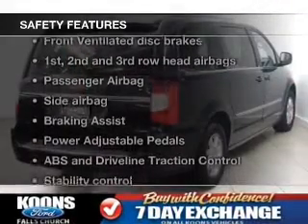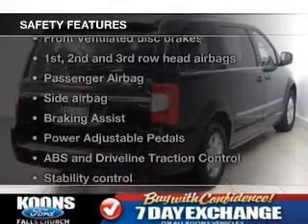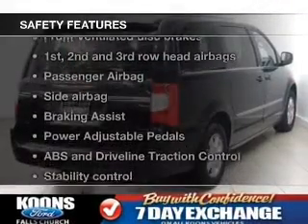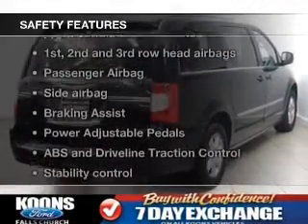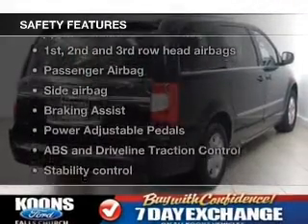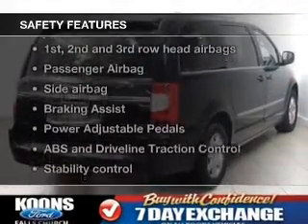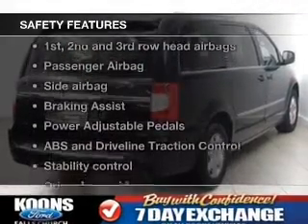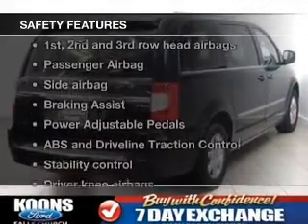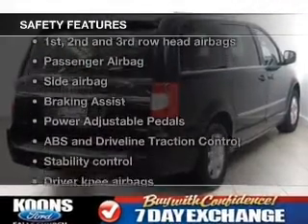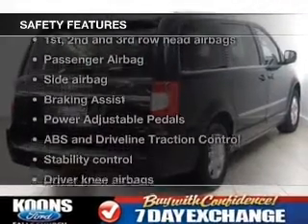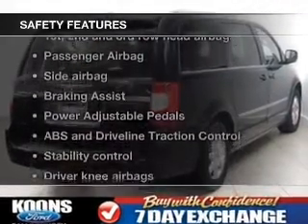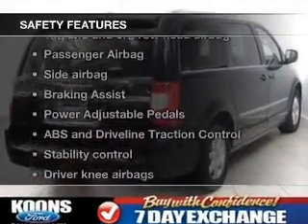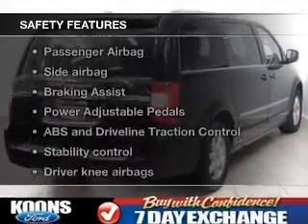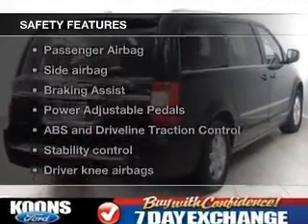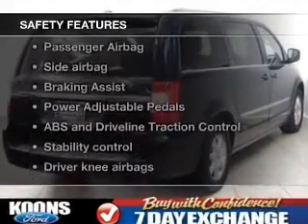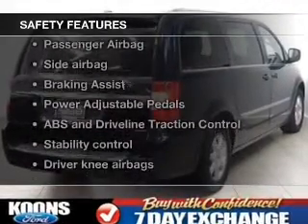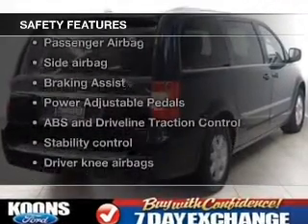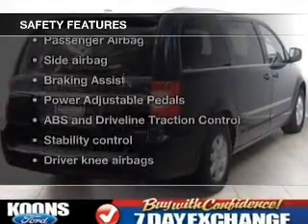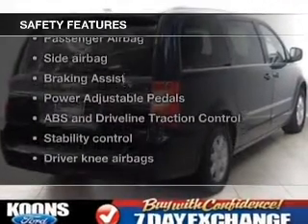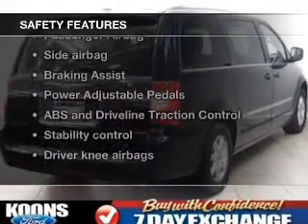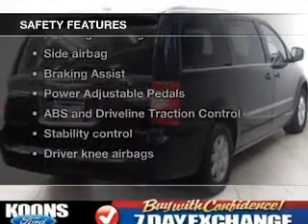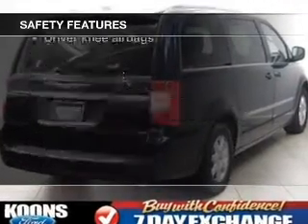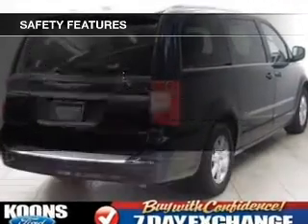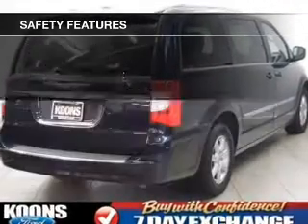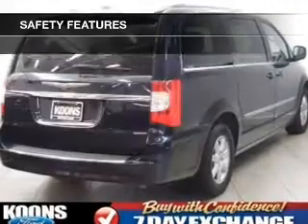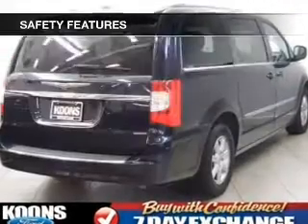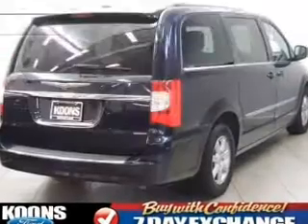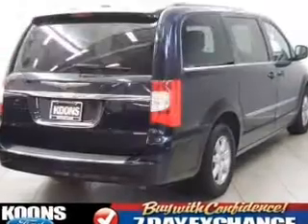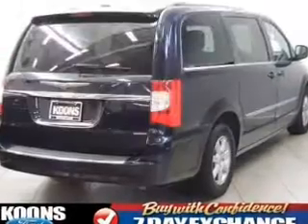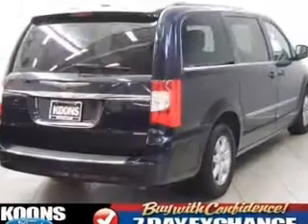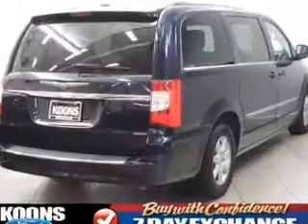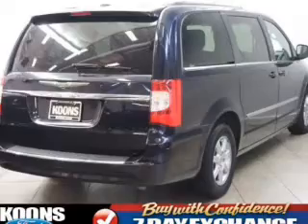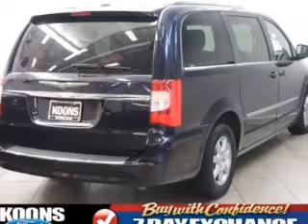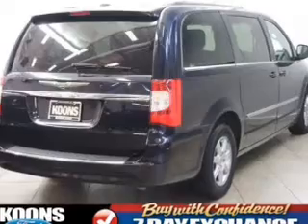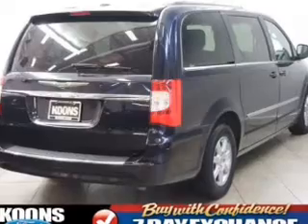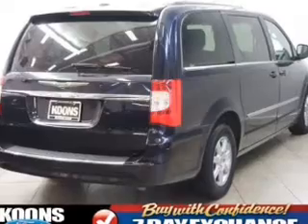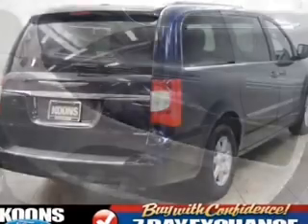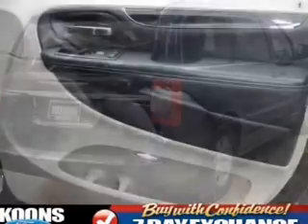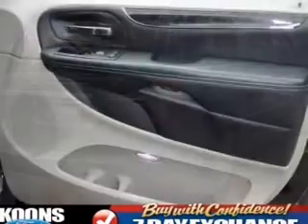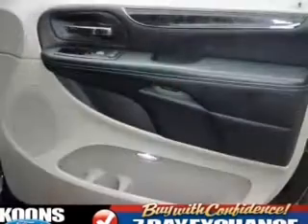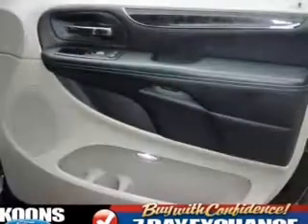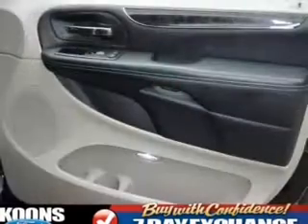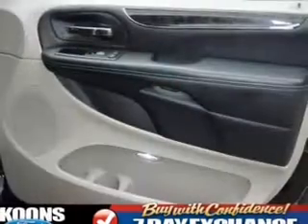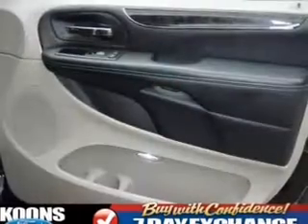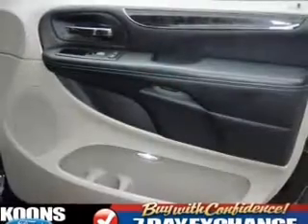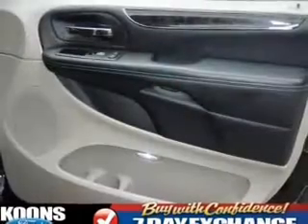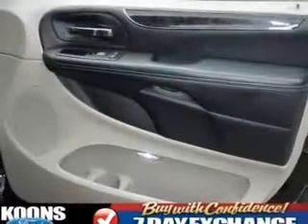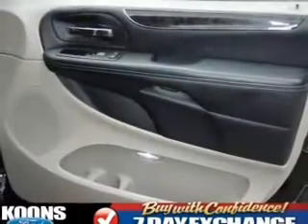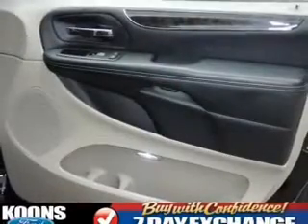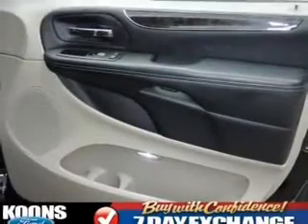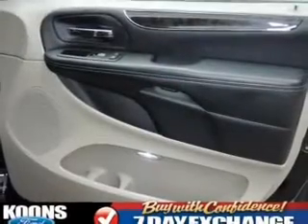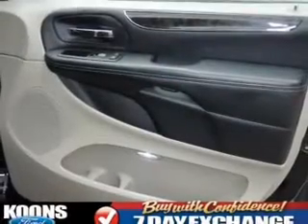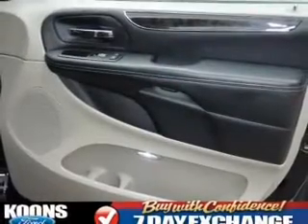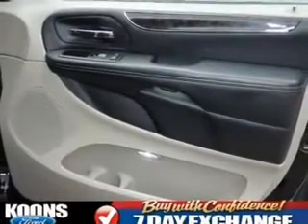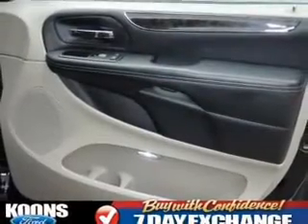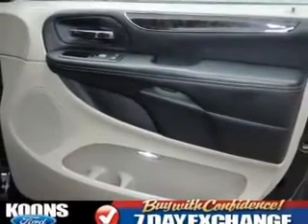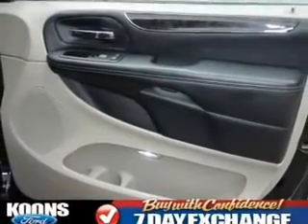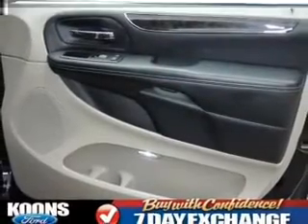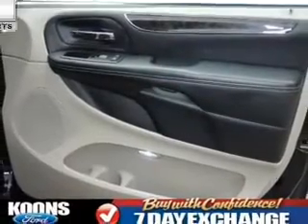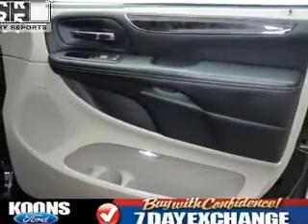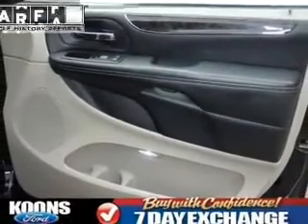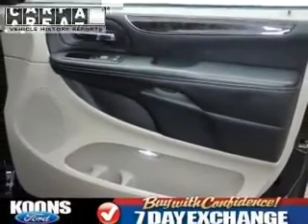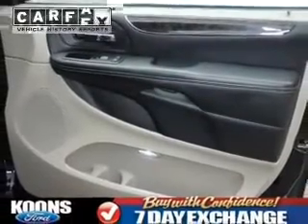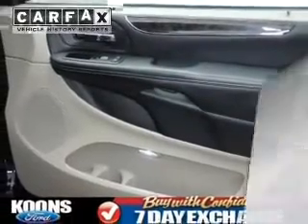Fog lights, side airbags, second and third row airbags, rain sensing wipers, brake assist, and traction control.